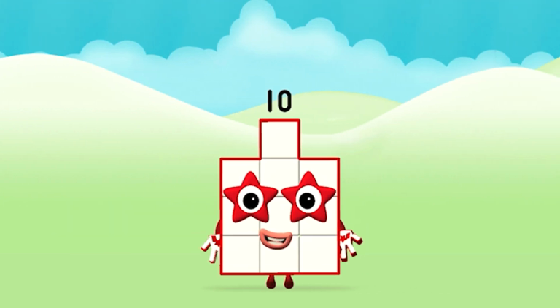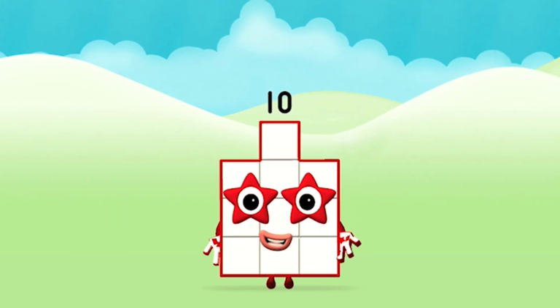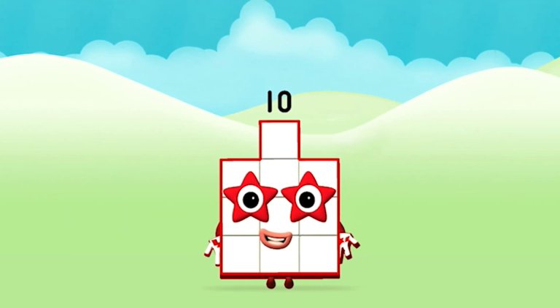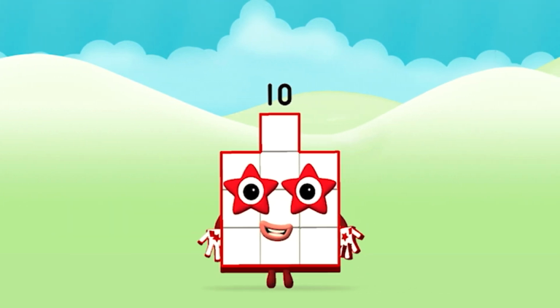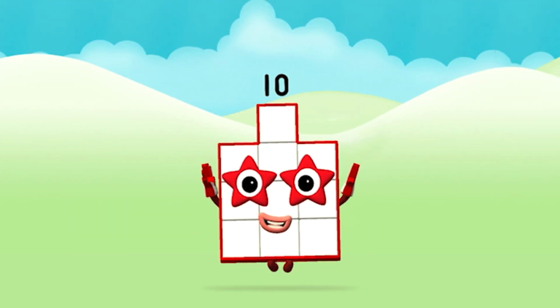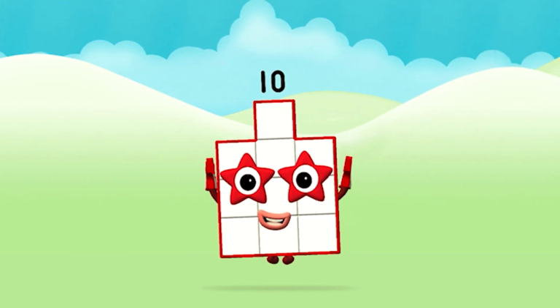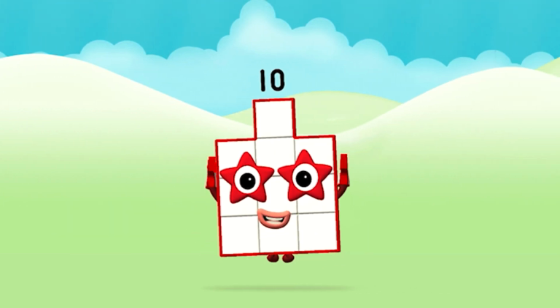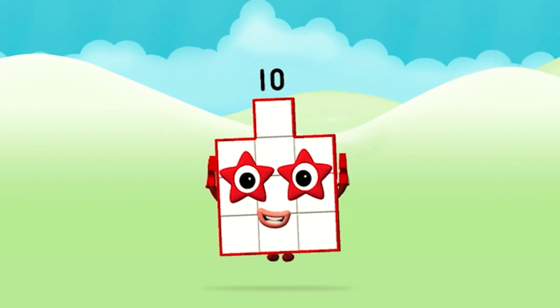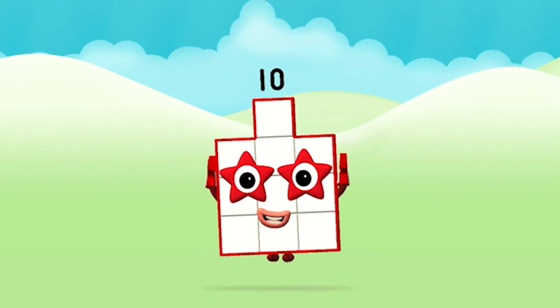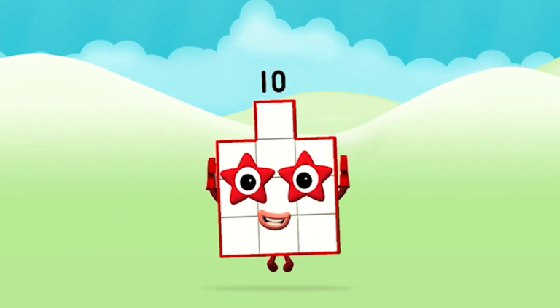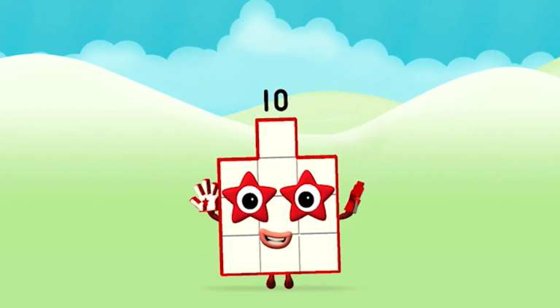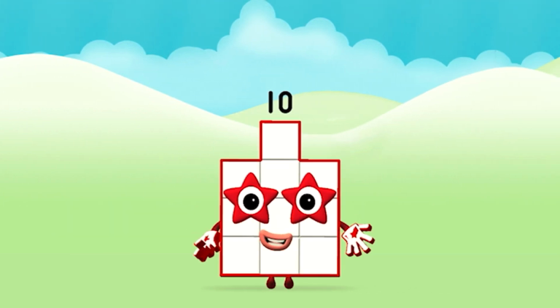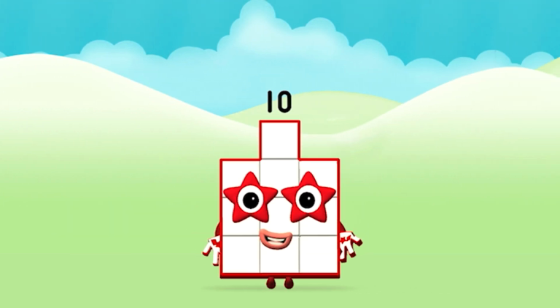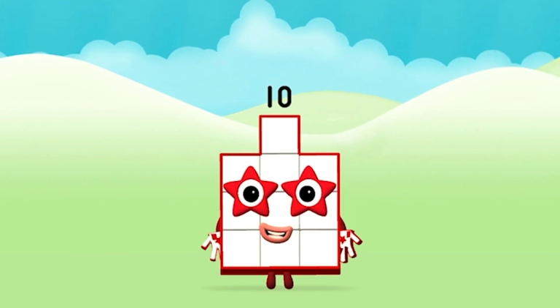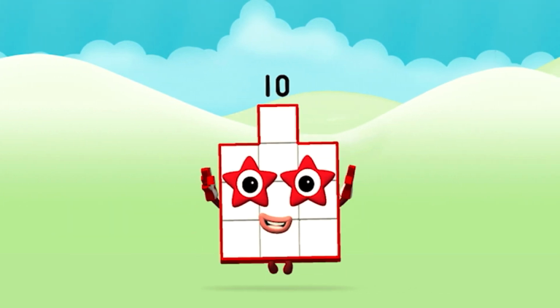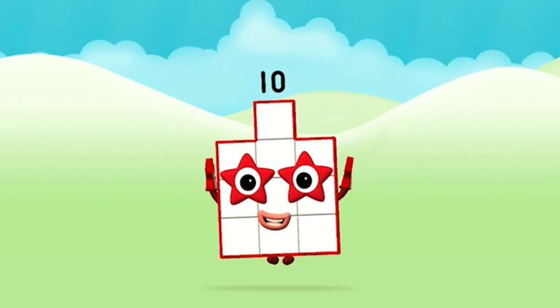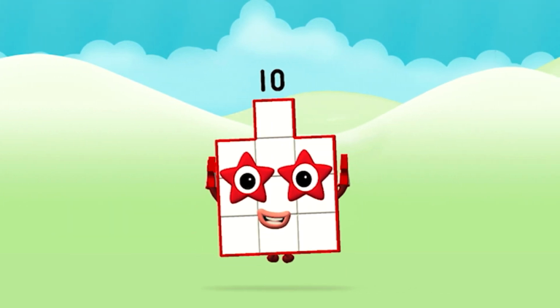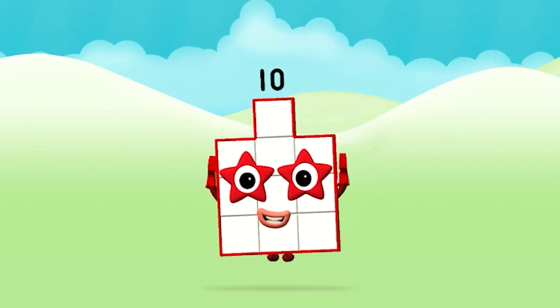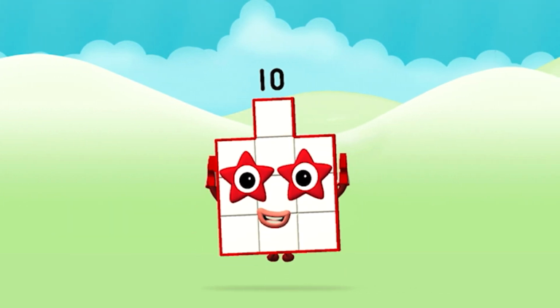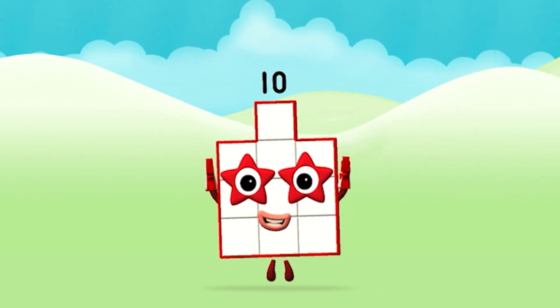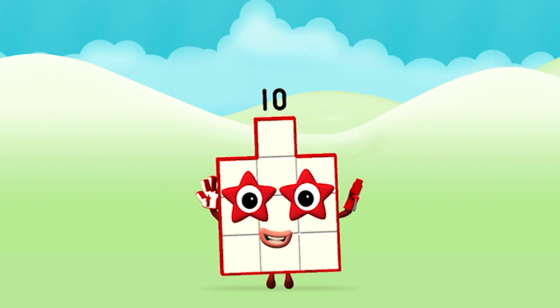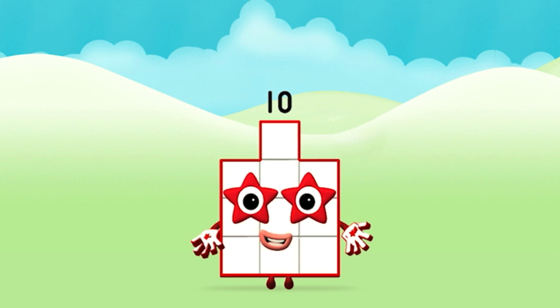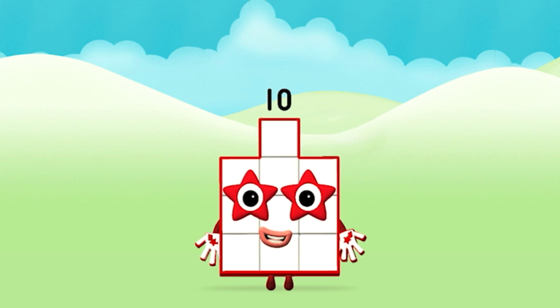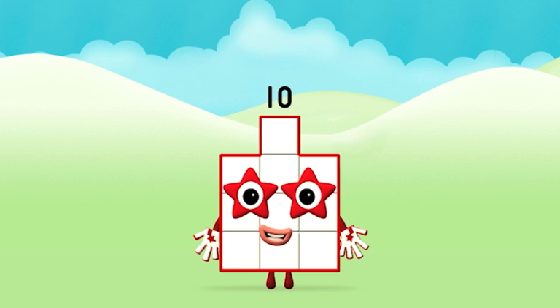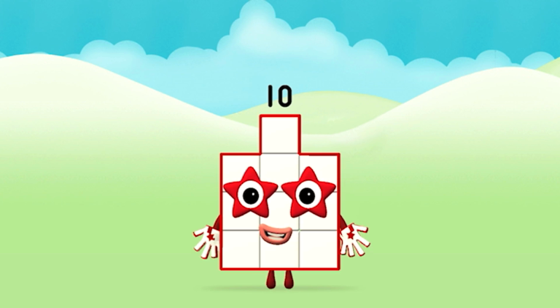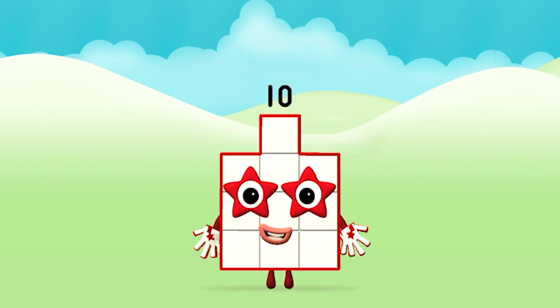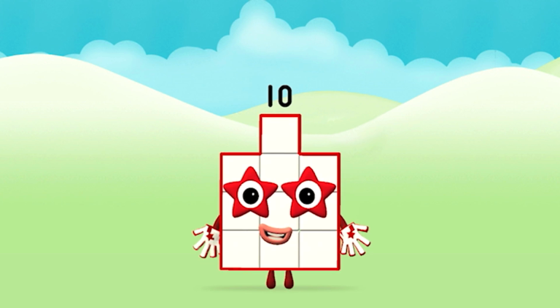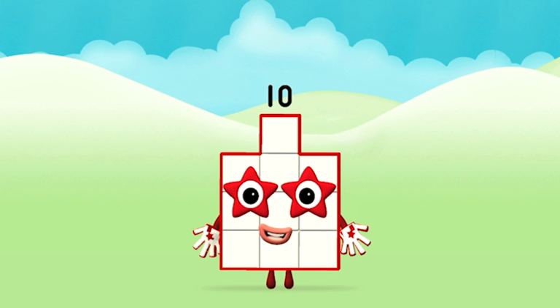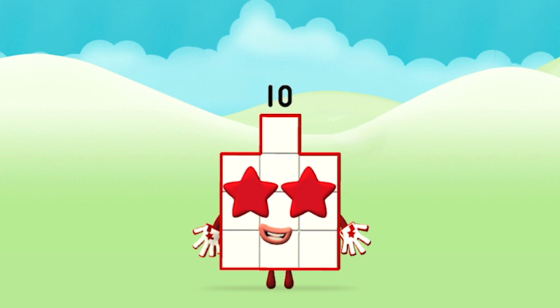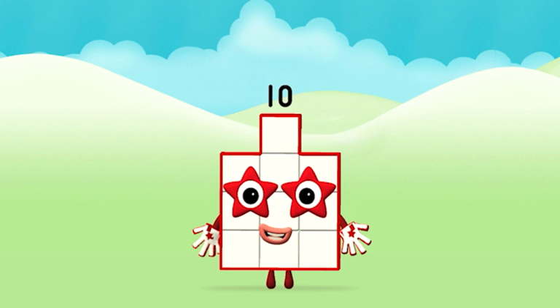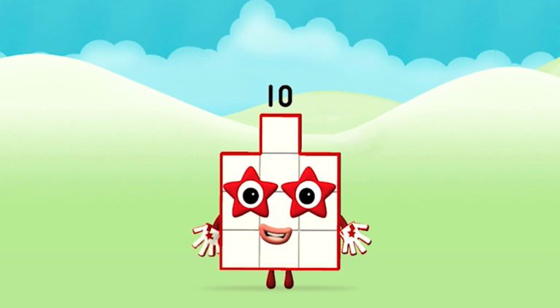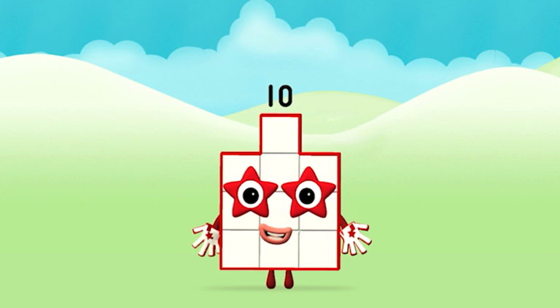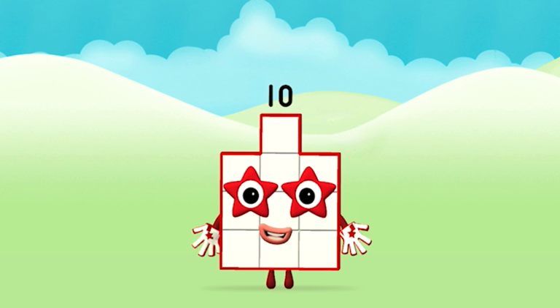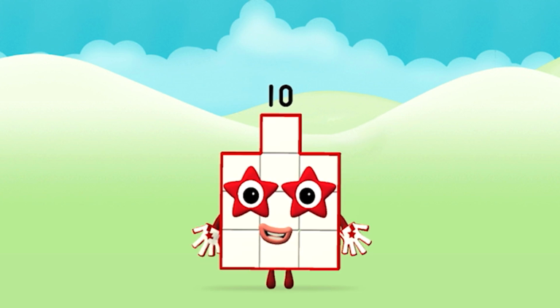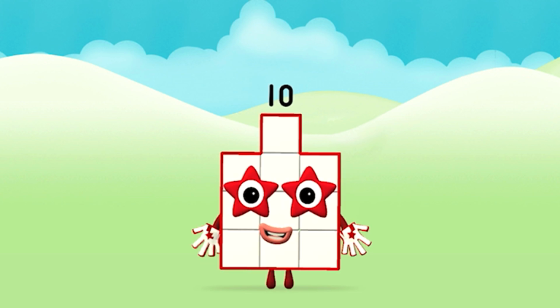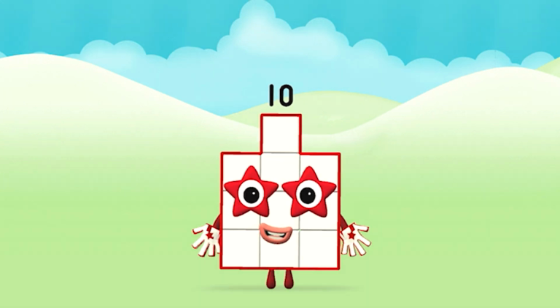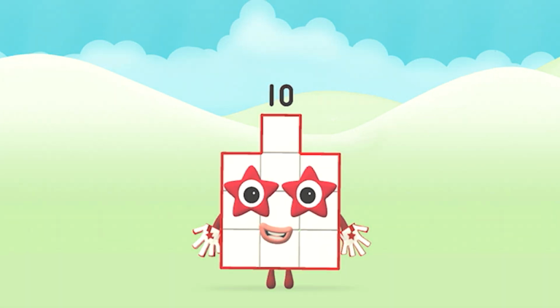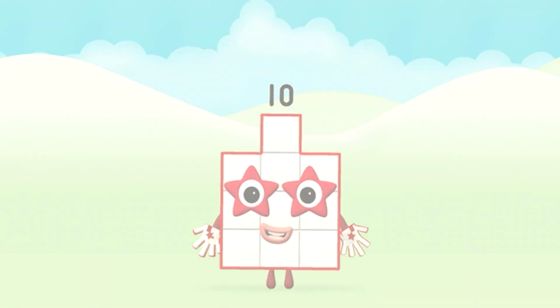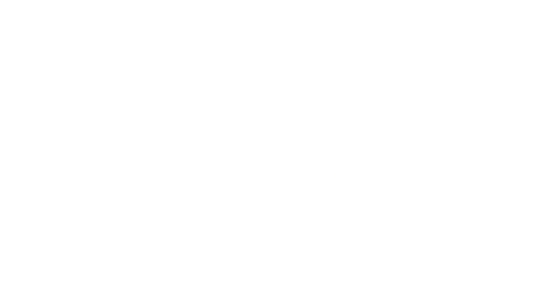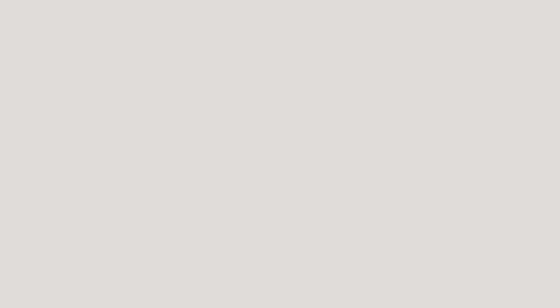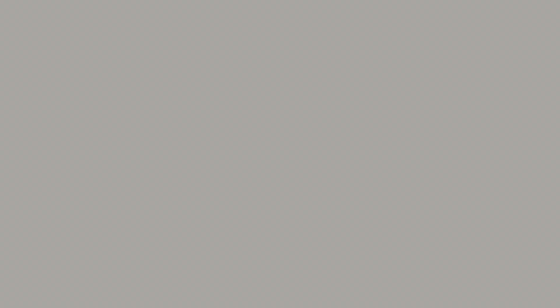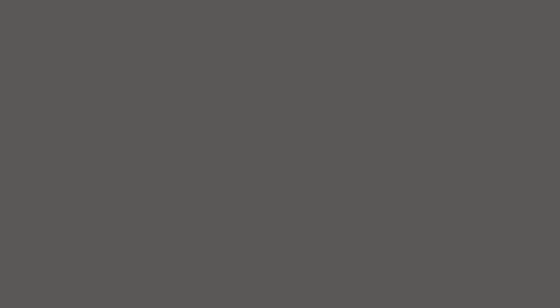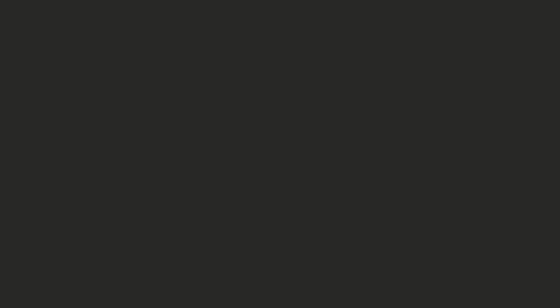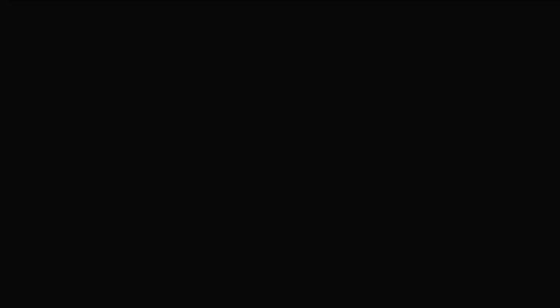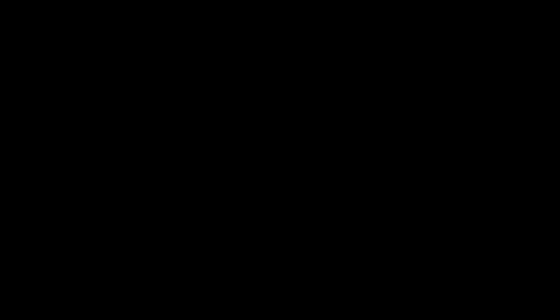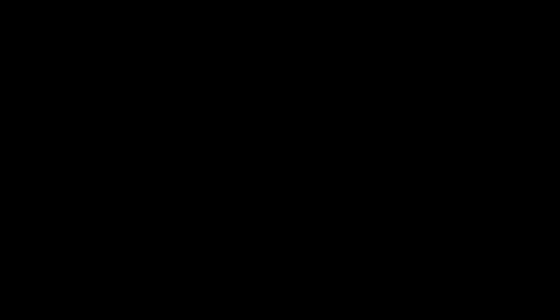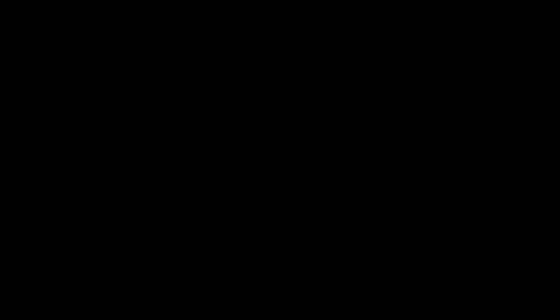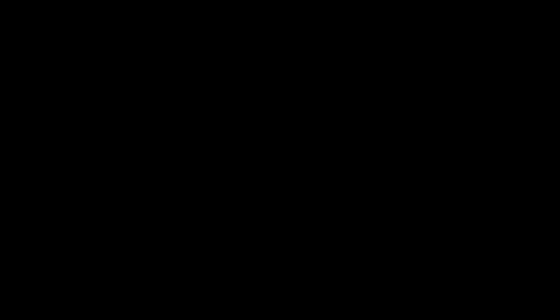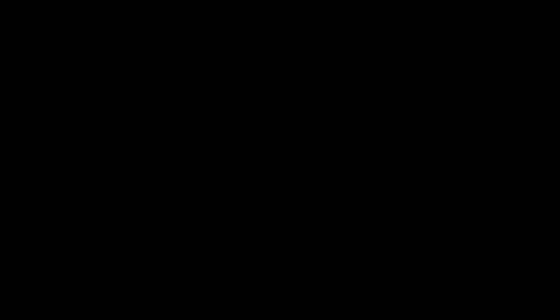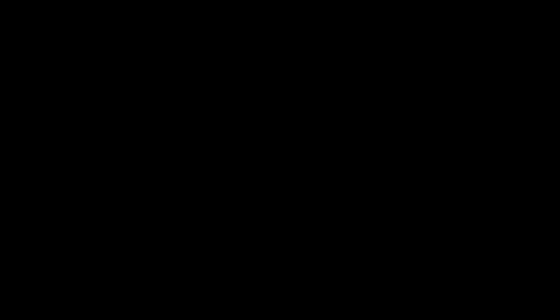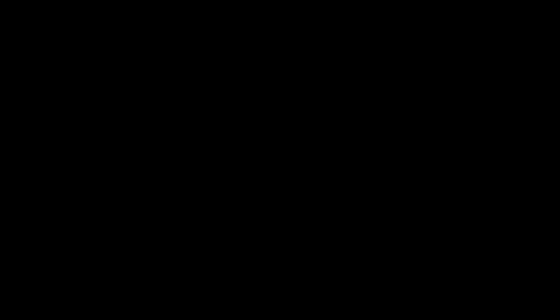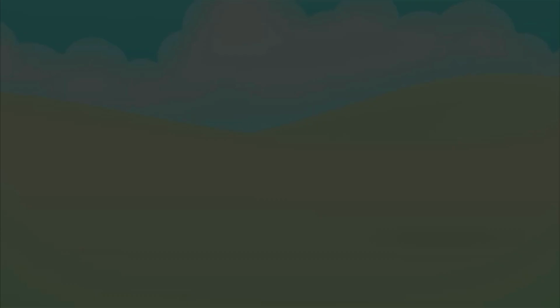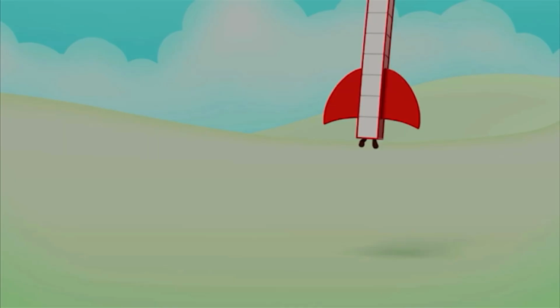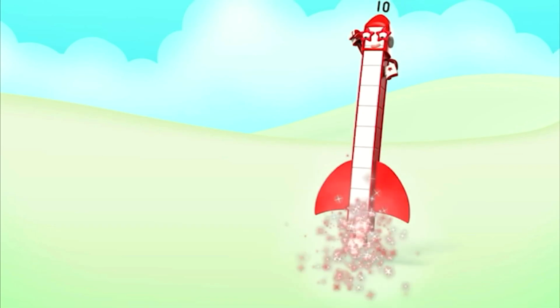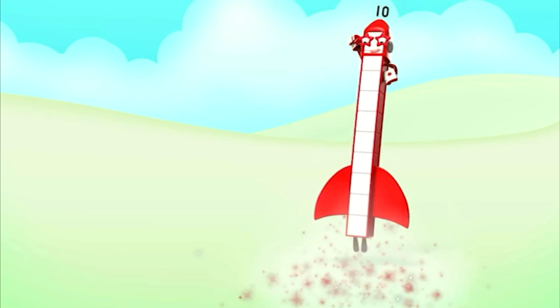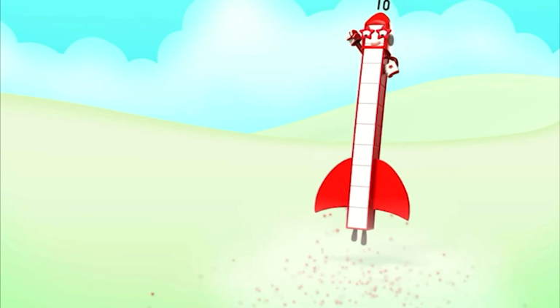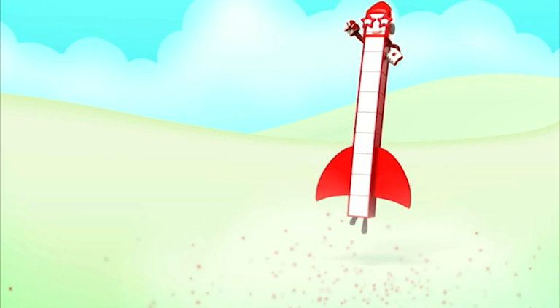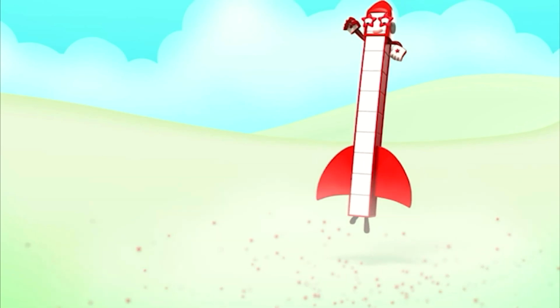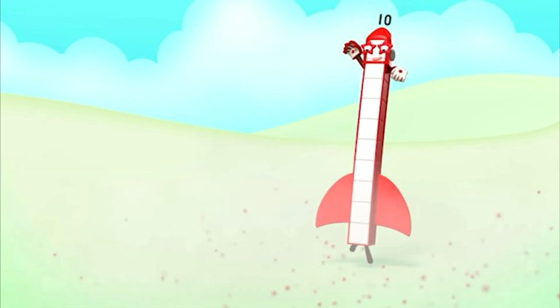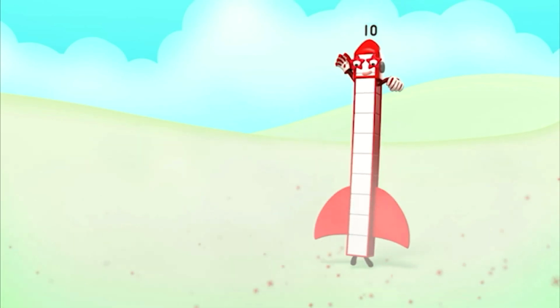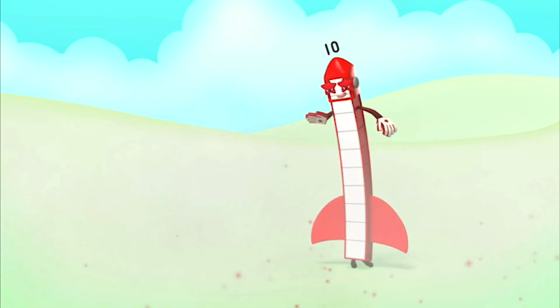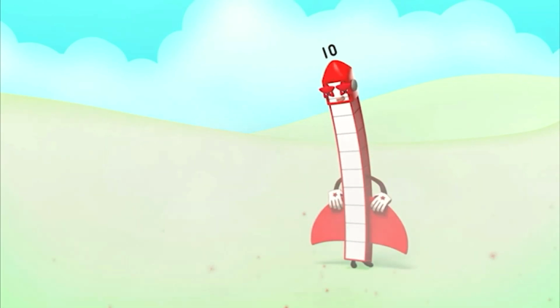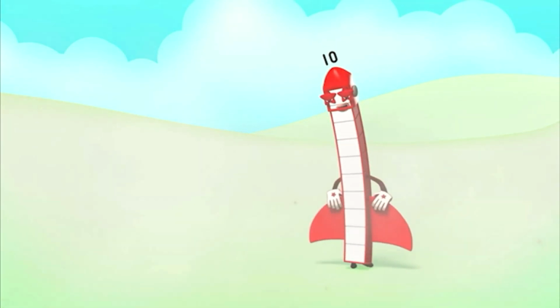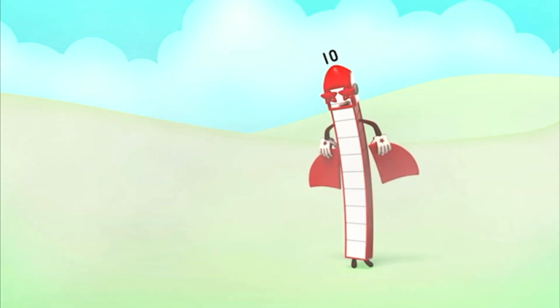Well done! You made number block ten! Ten!